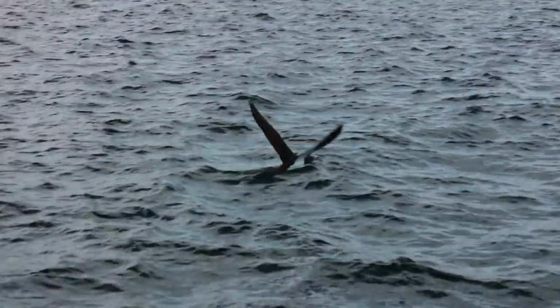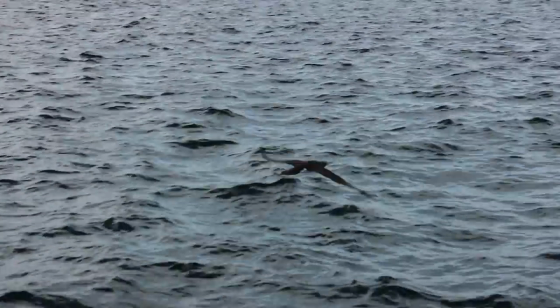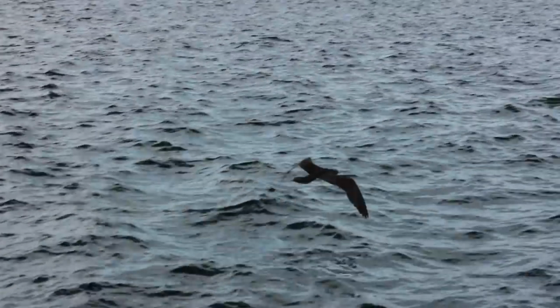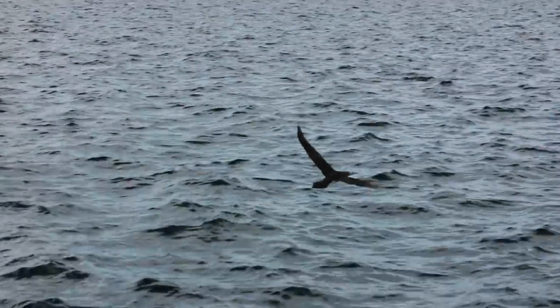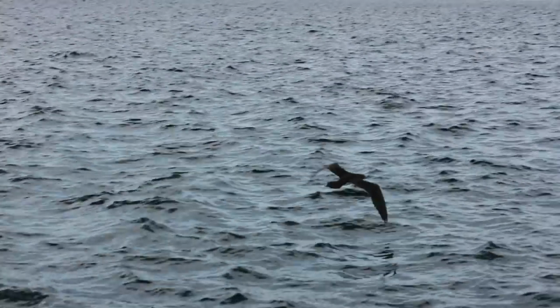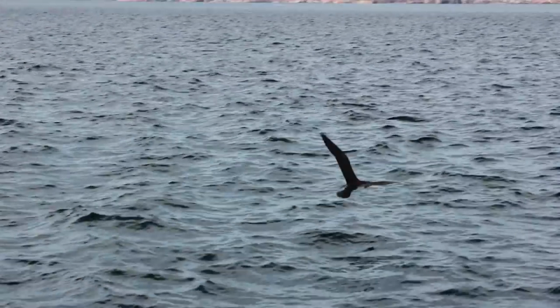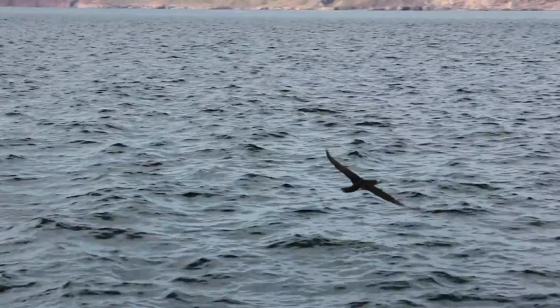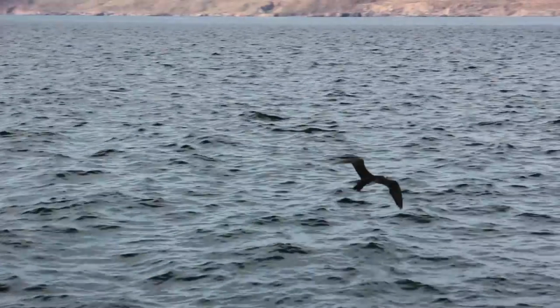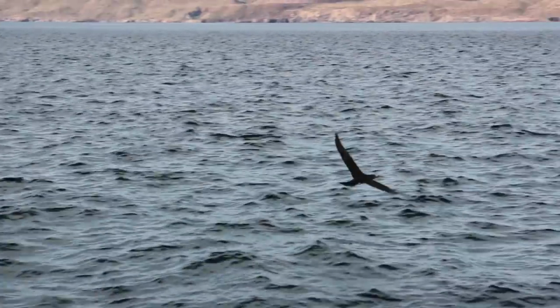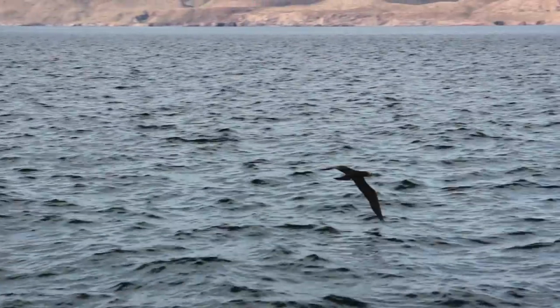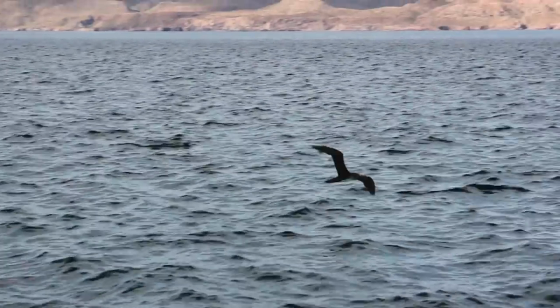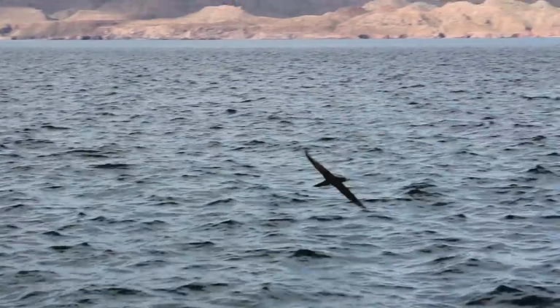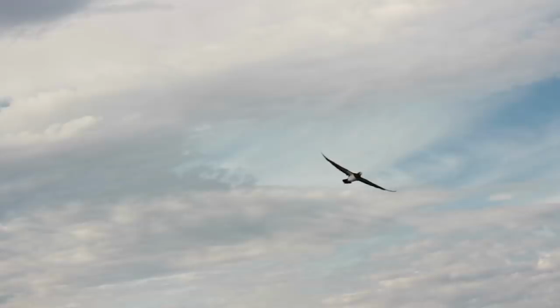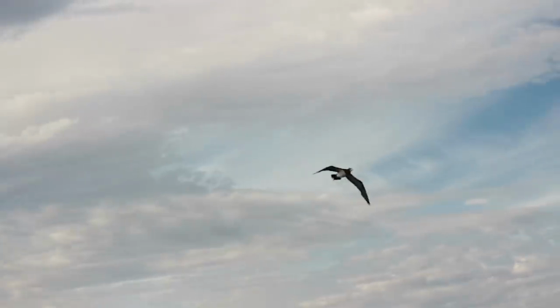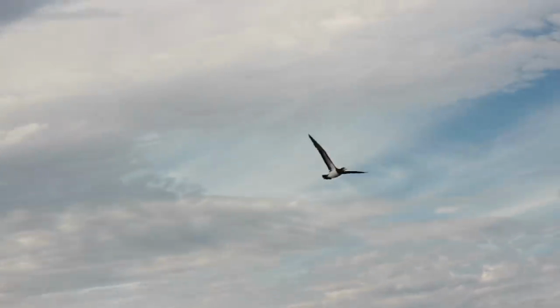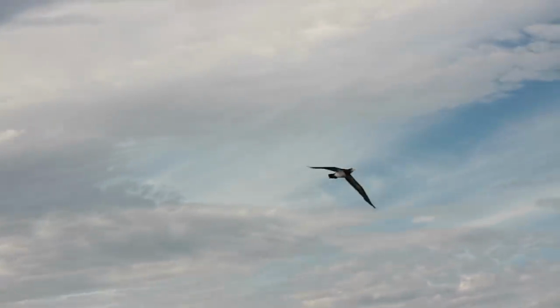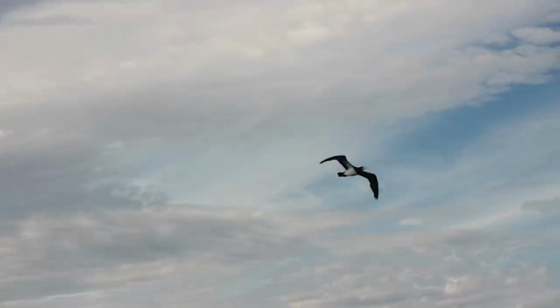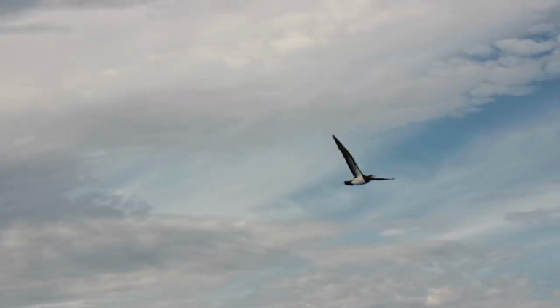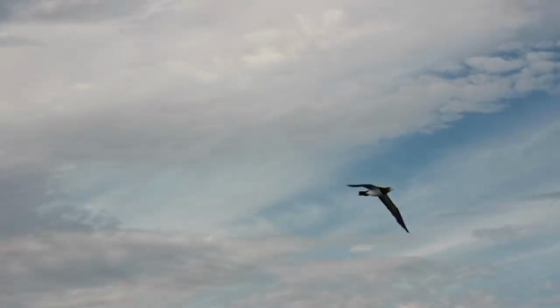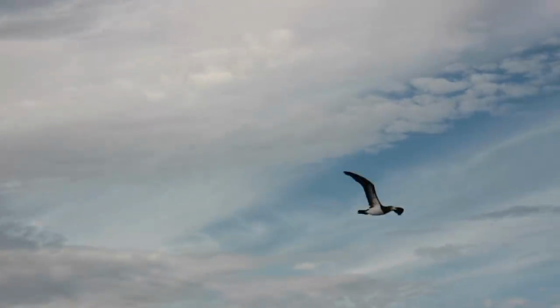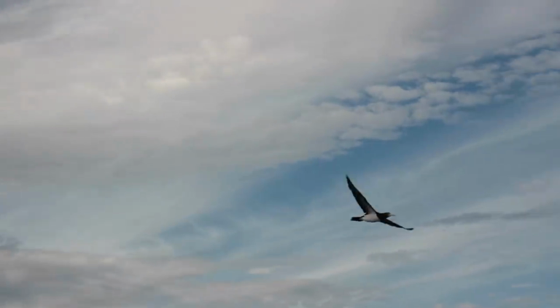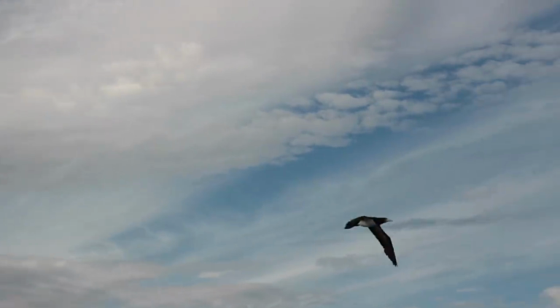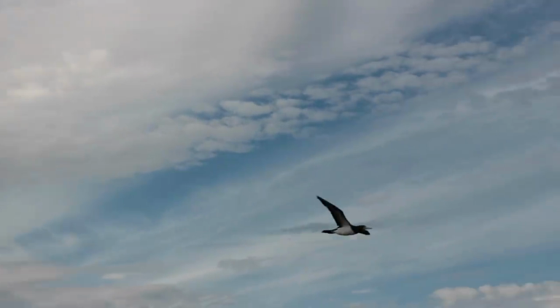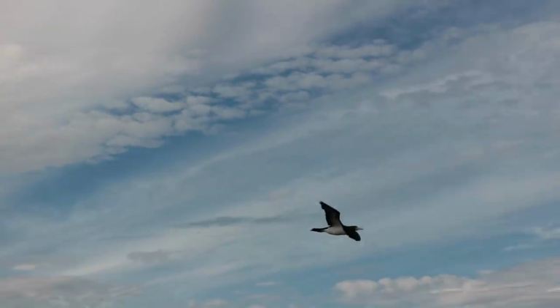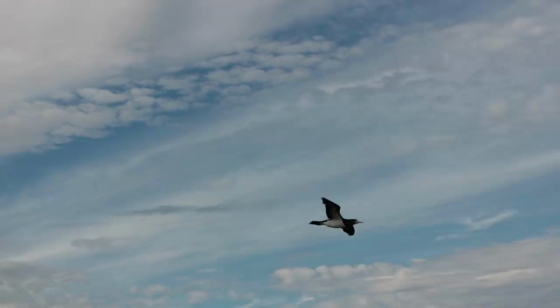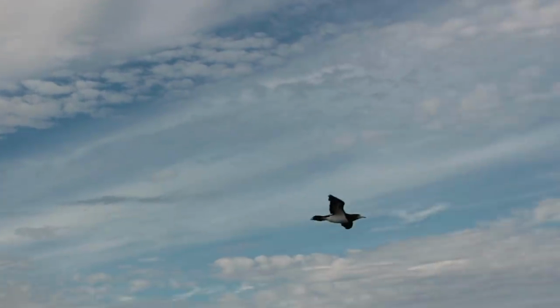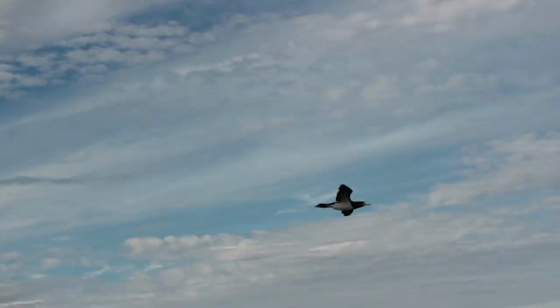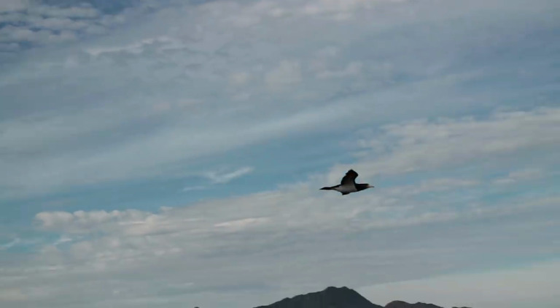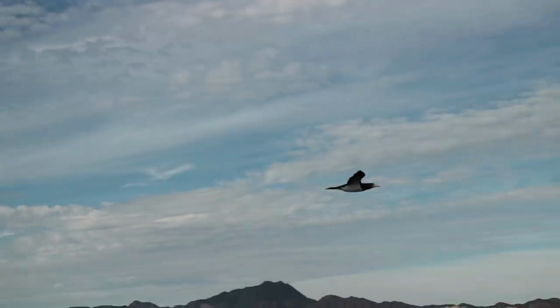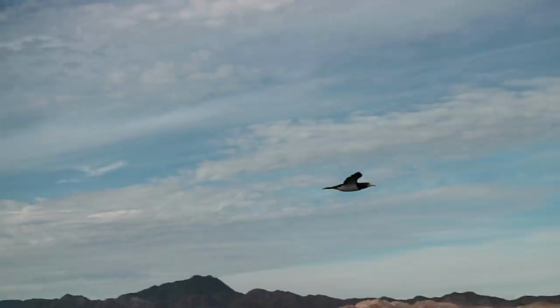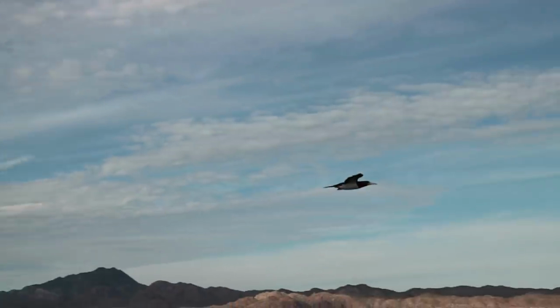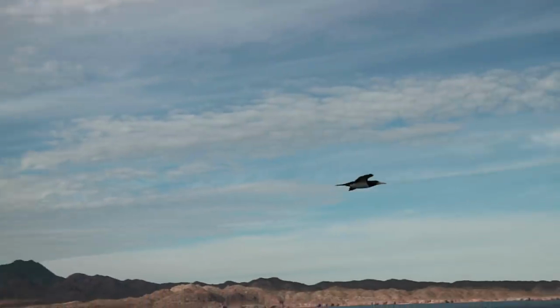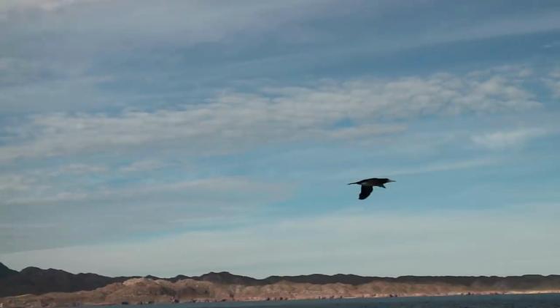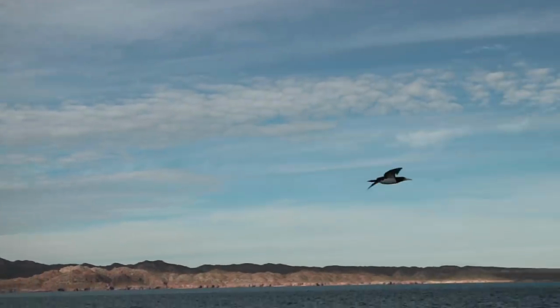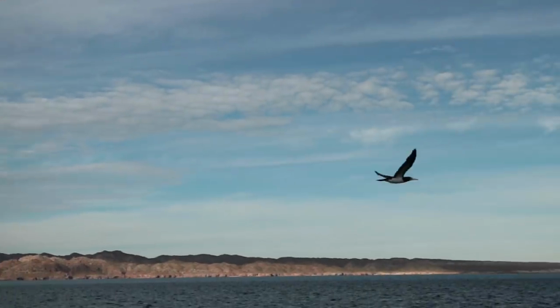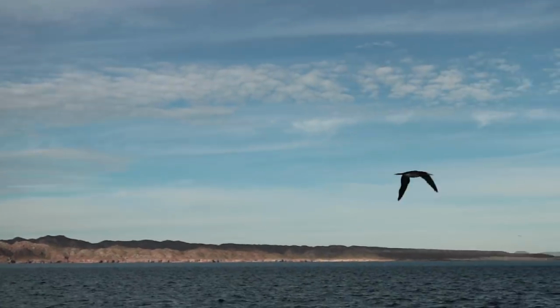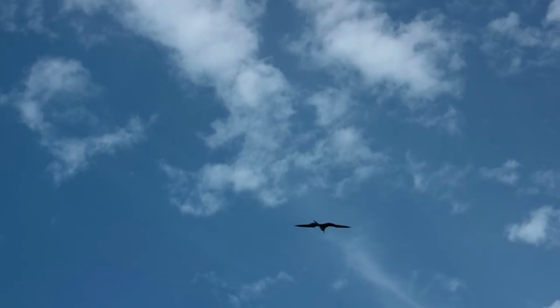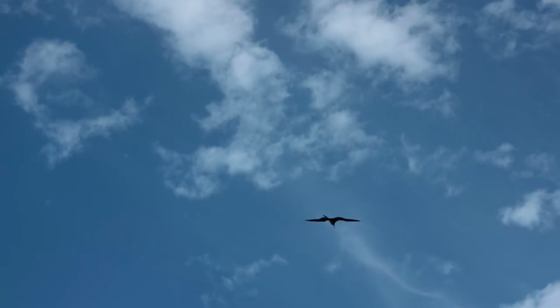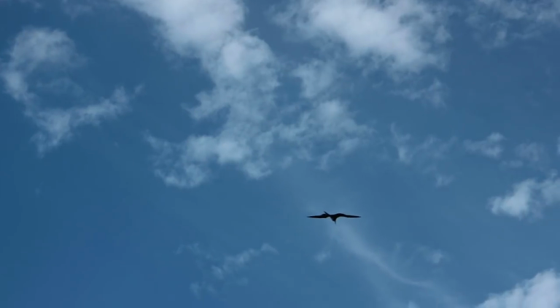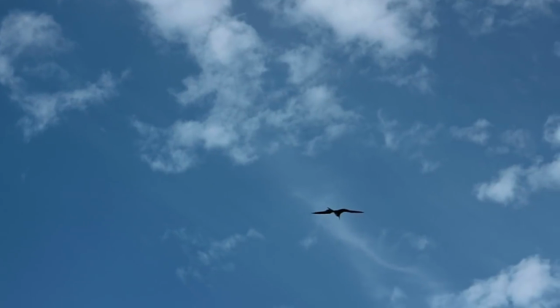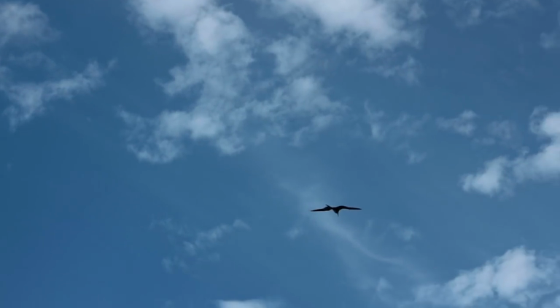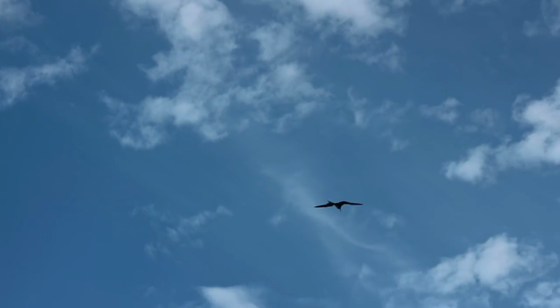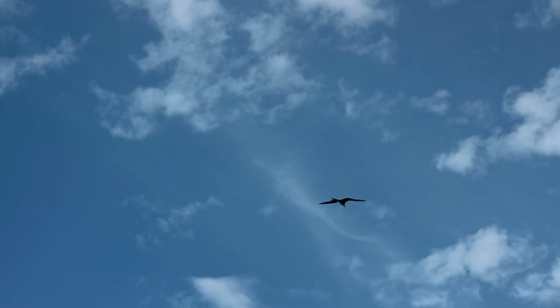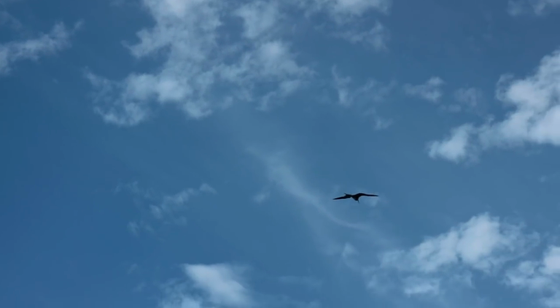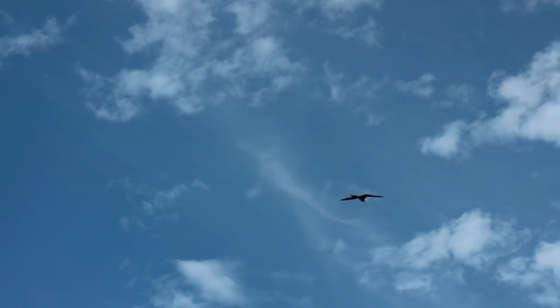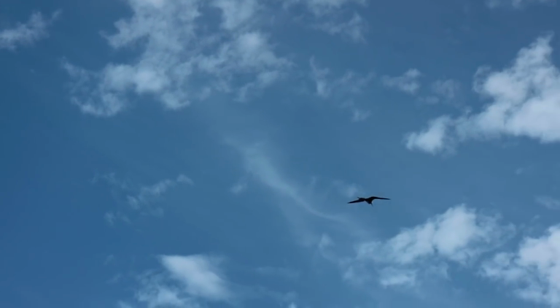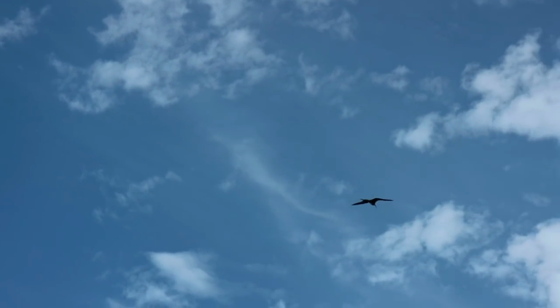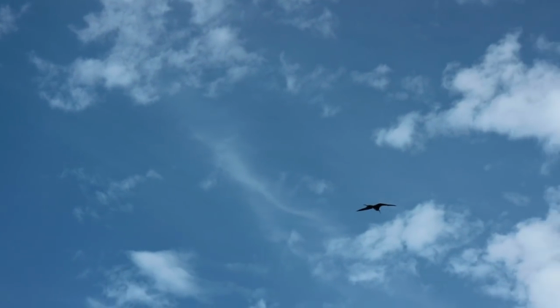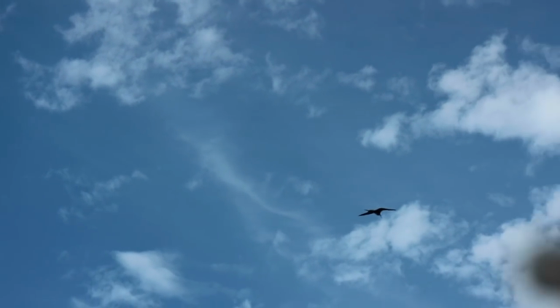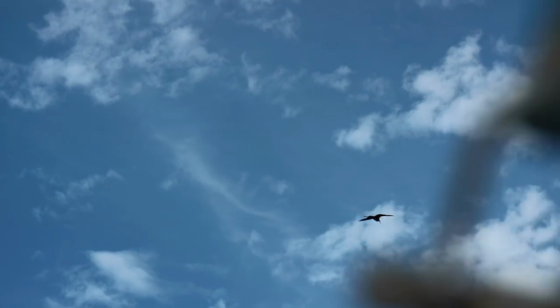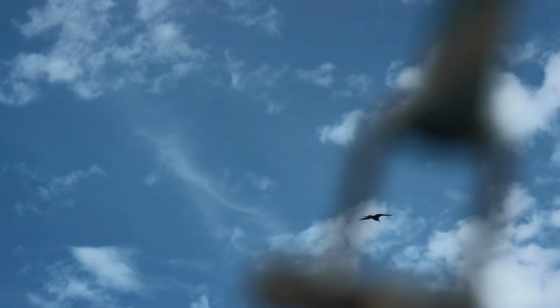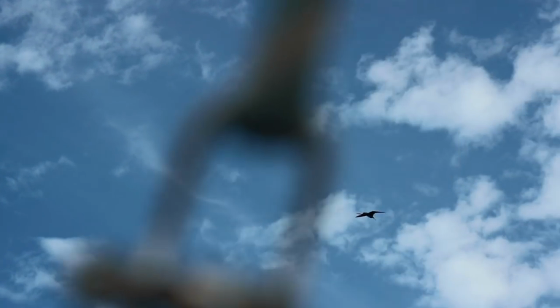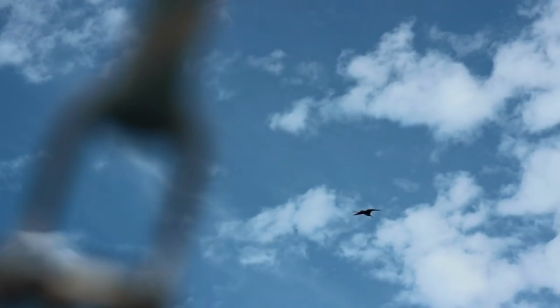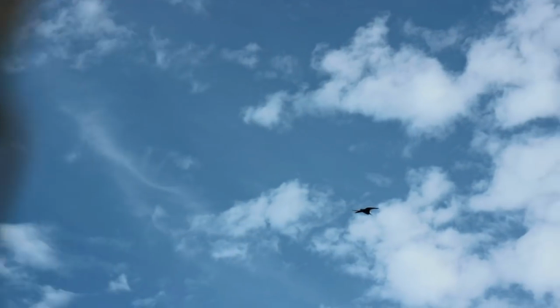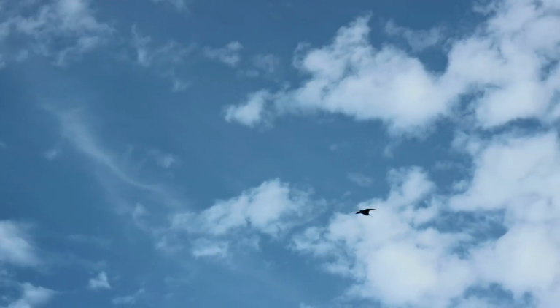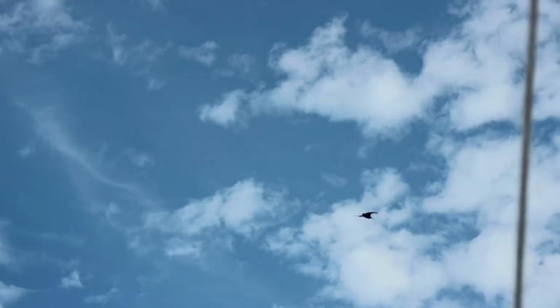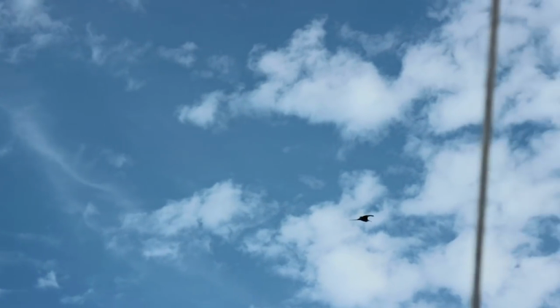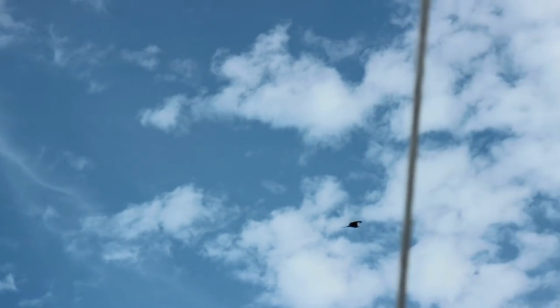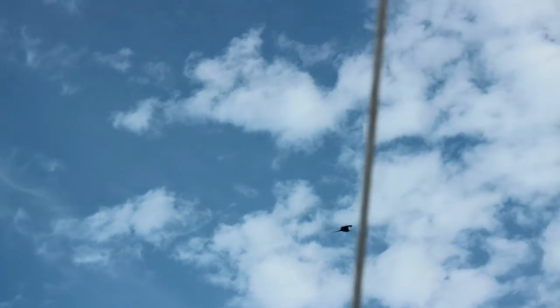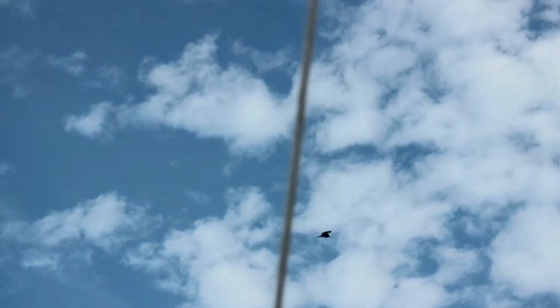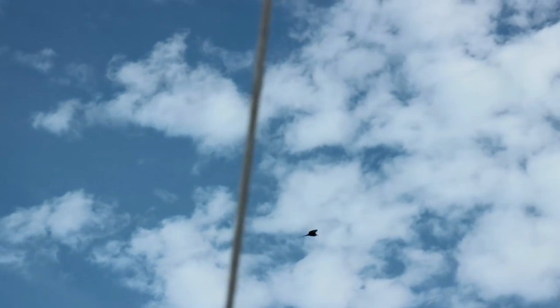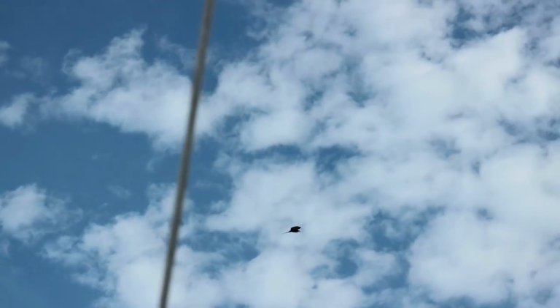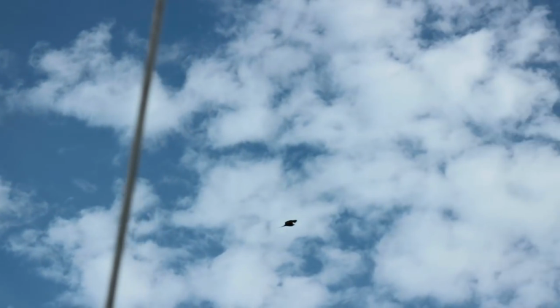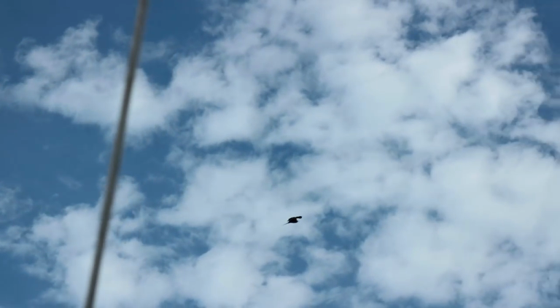Spins, boobies, and frigate birds hunted vigorously before arriving at the second Isla Coronado of our passage.